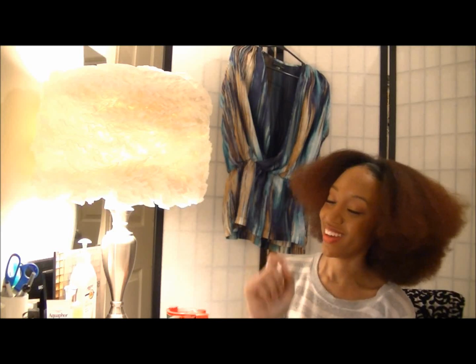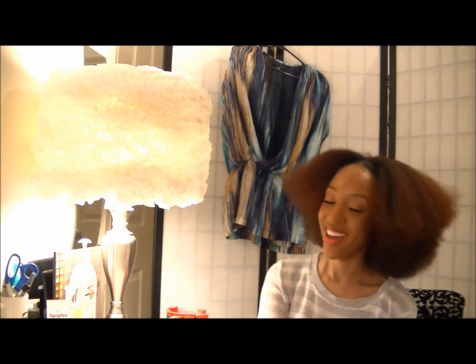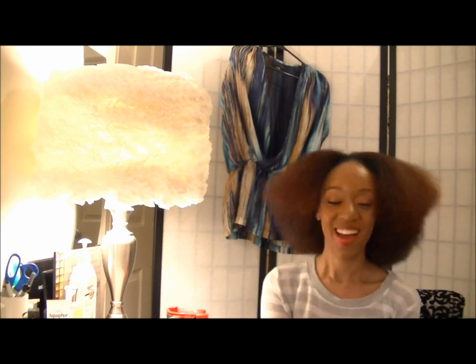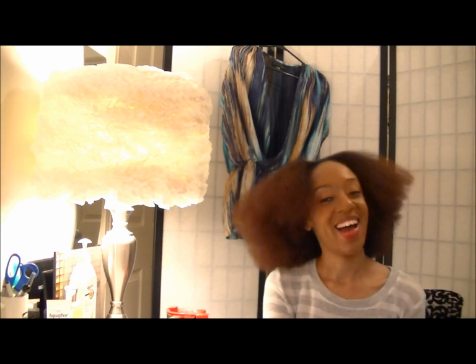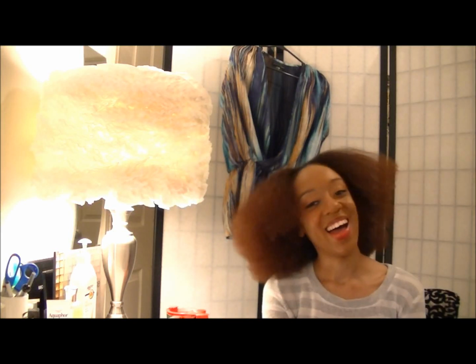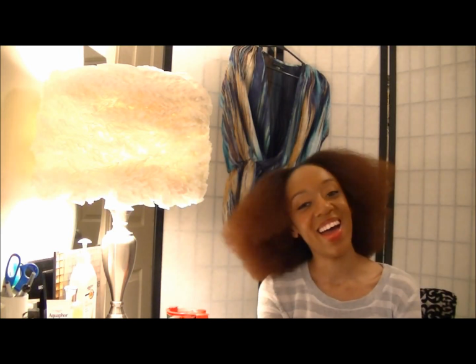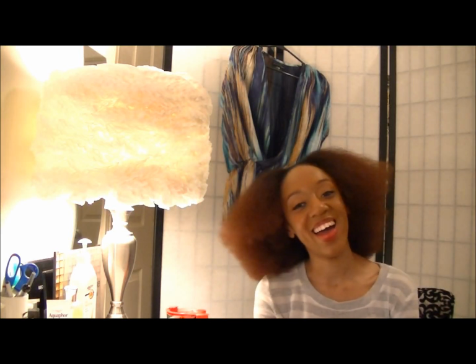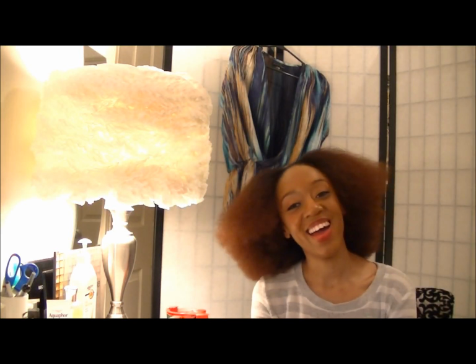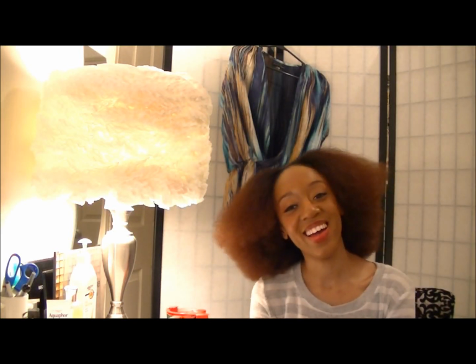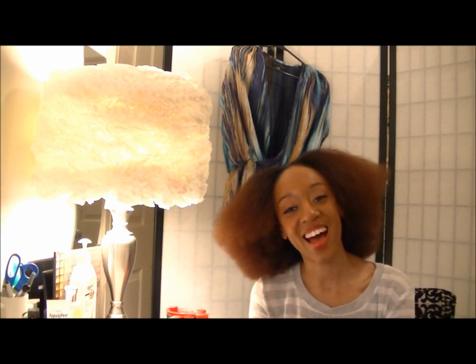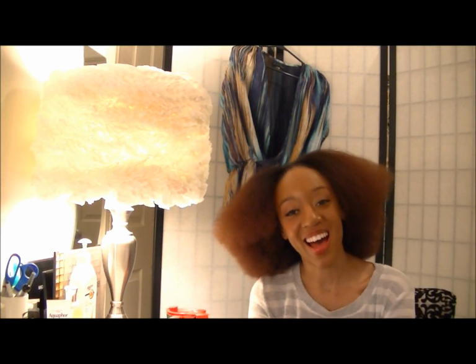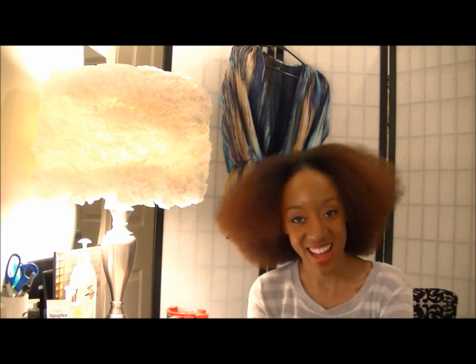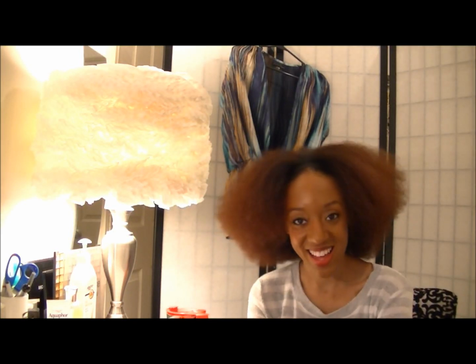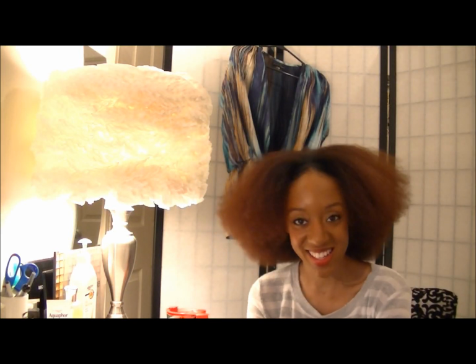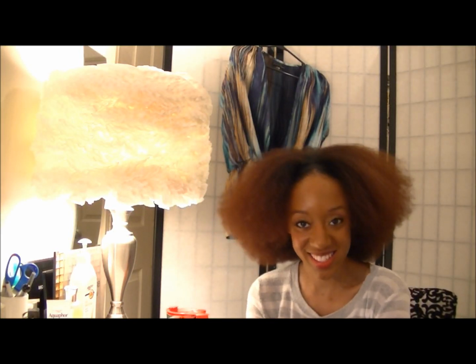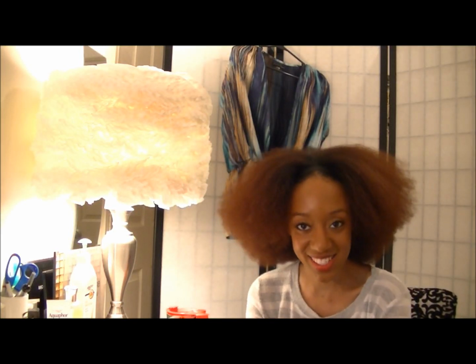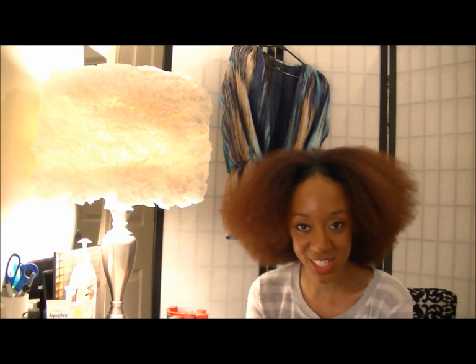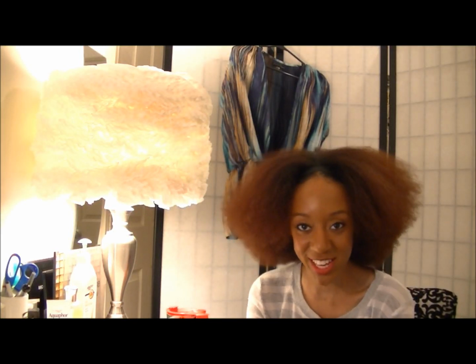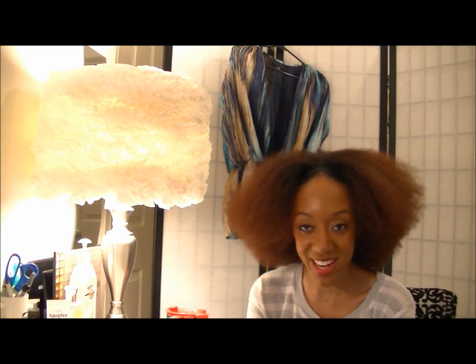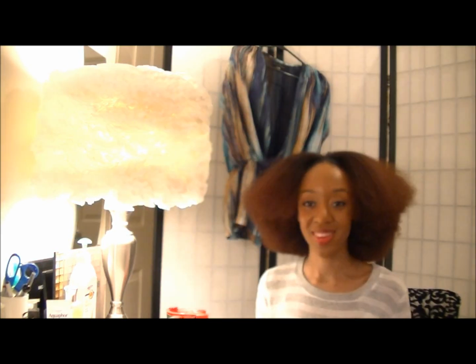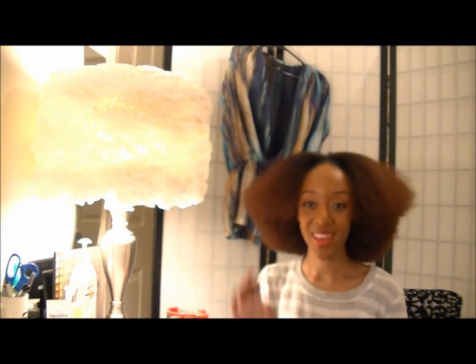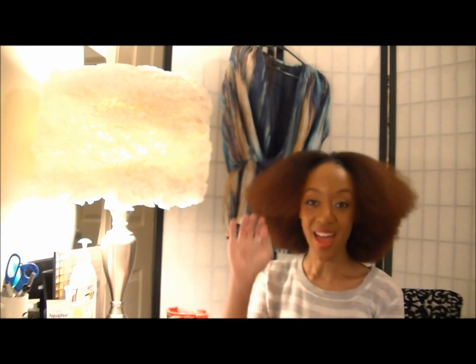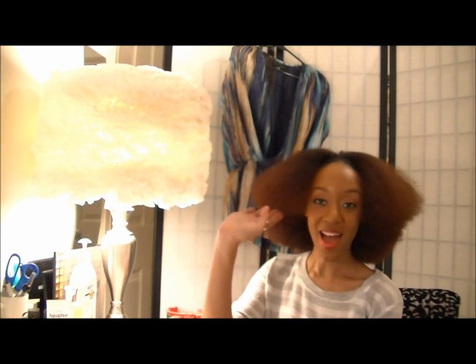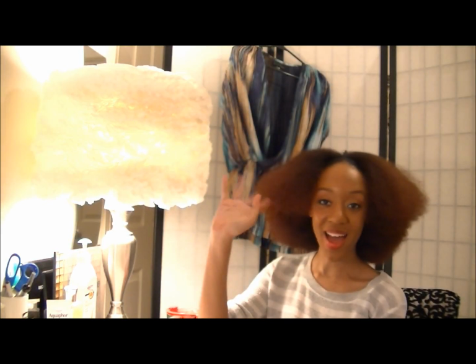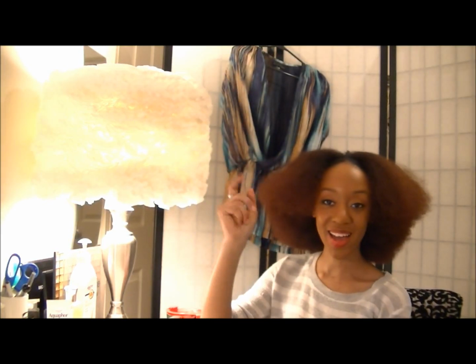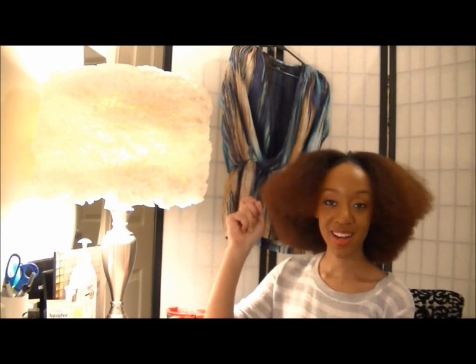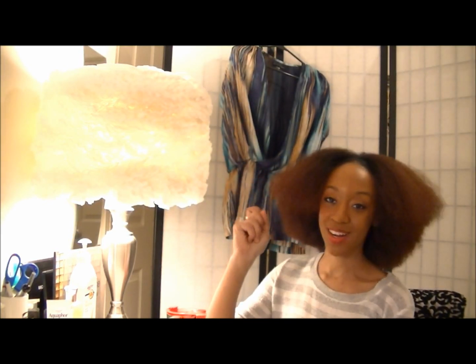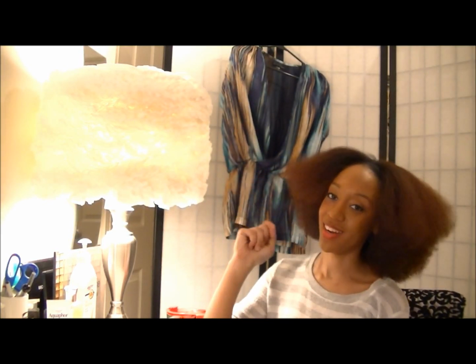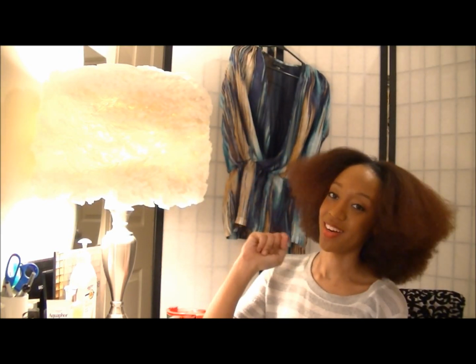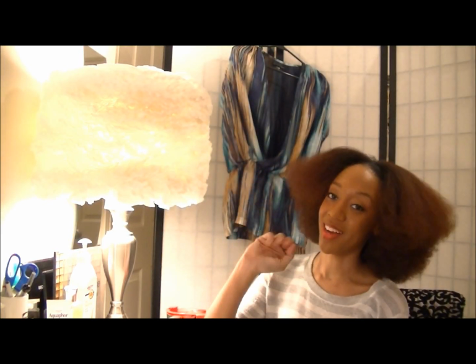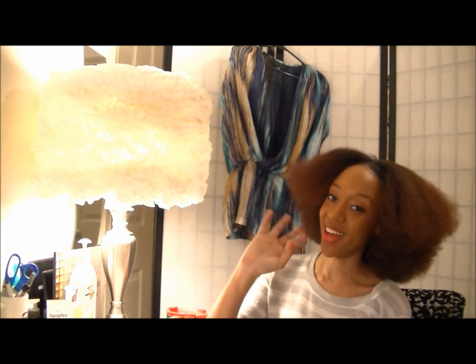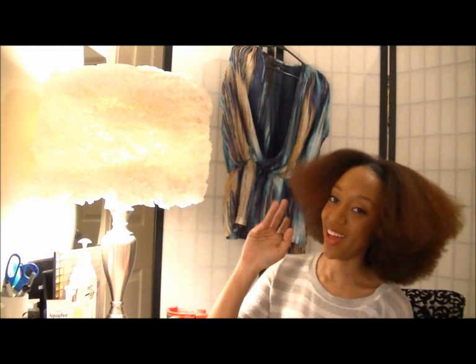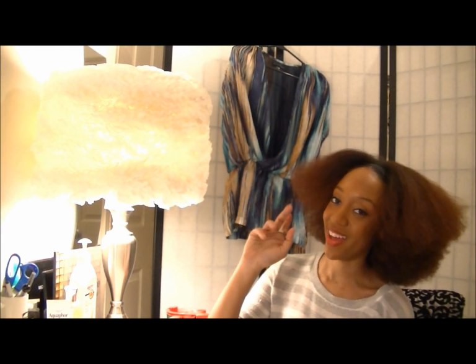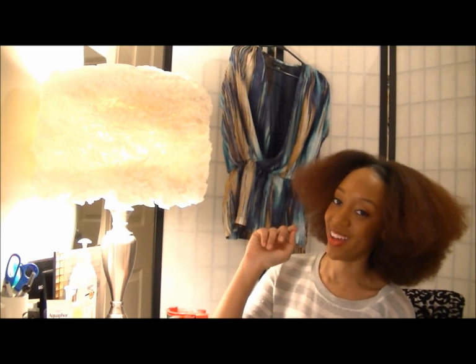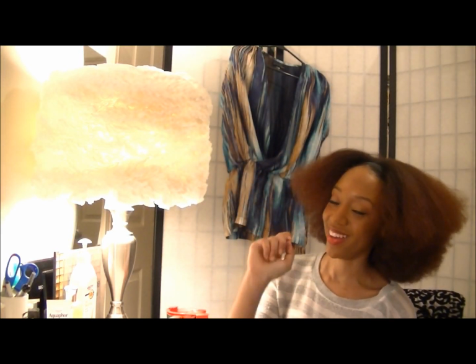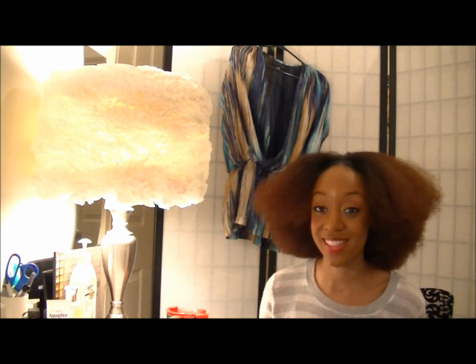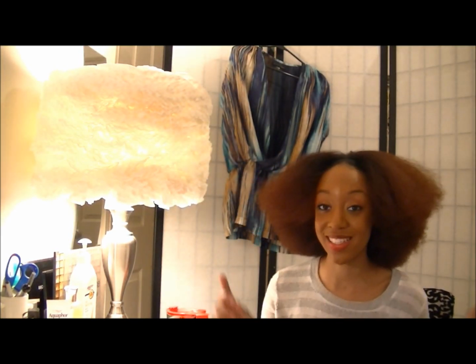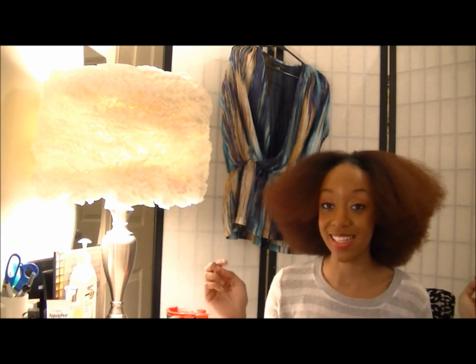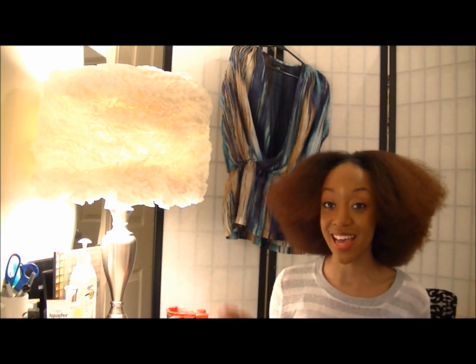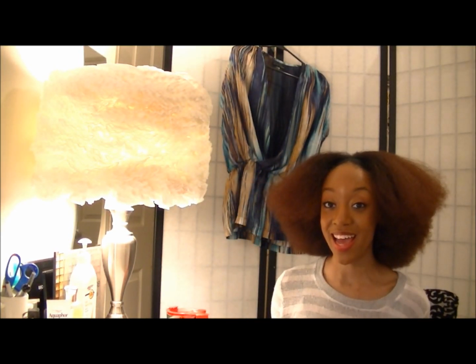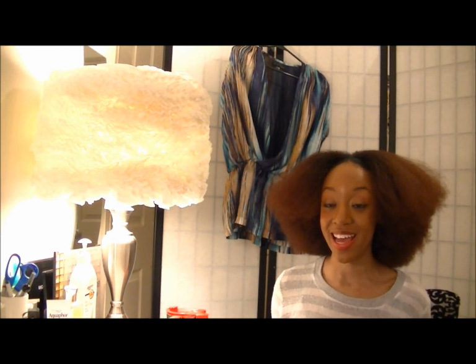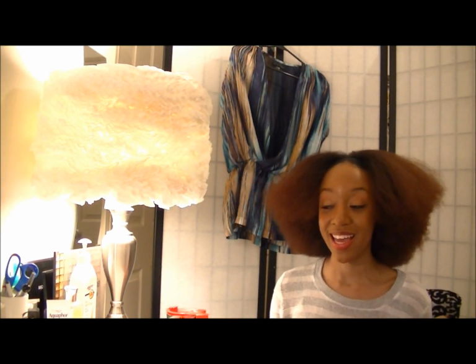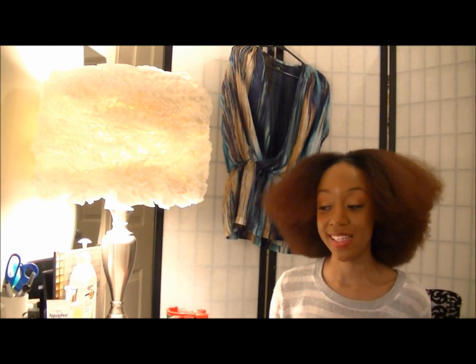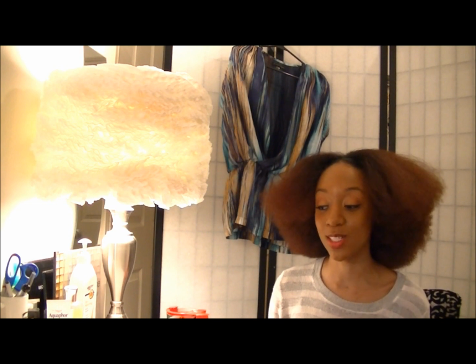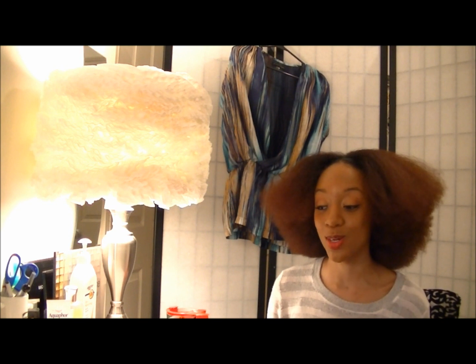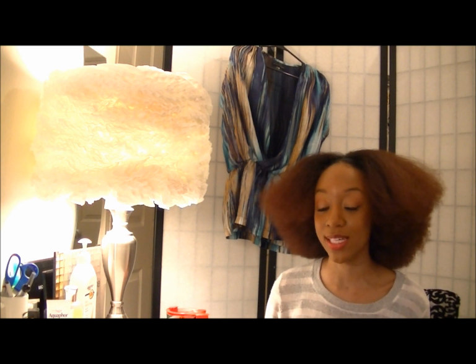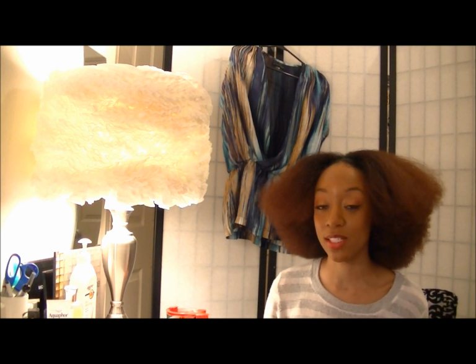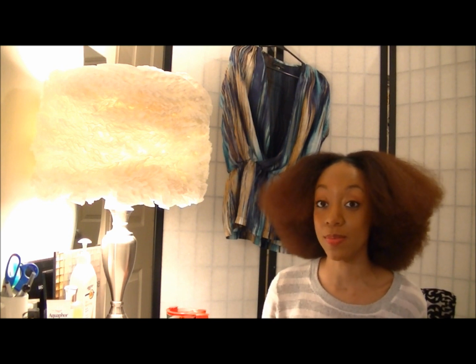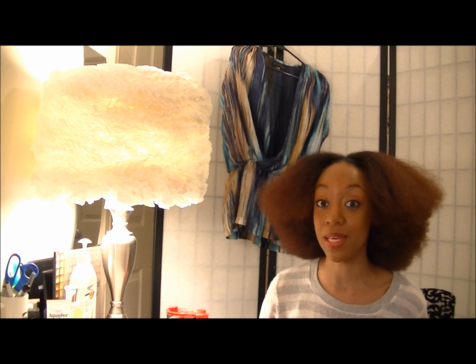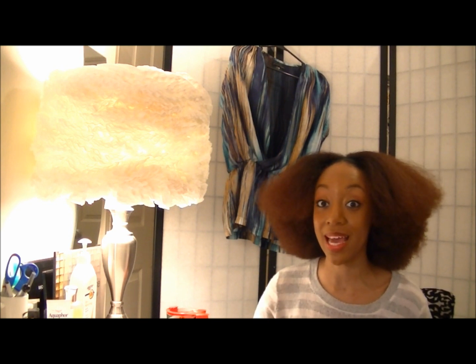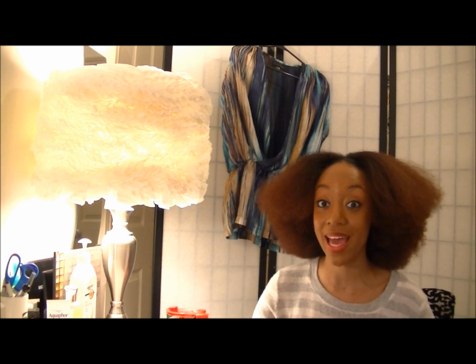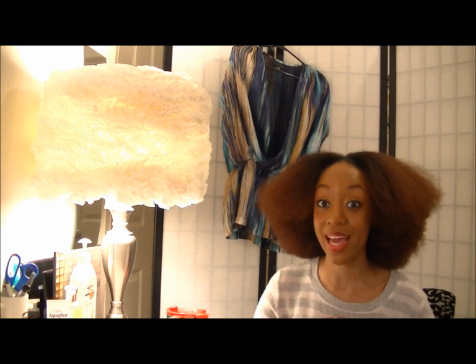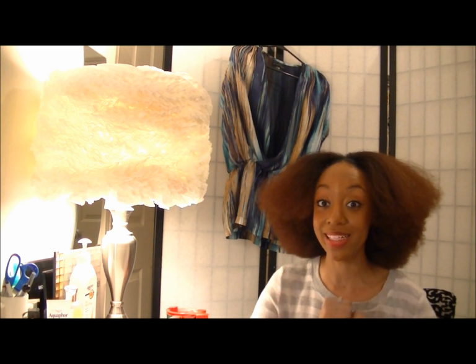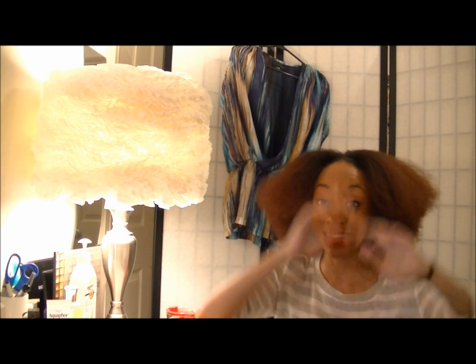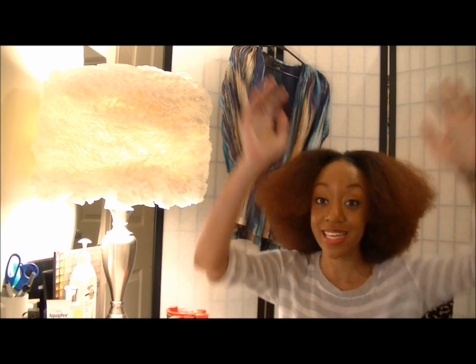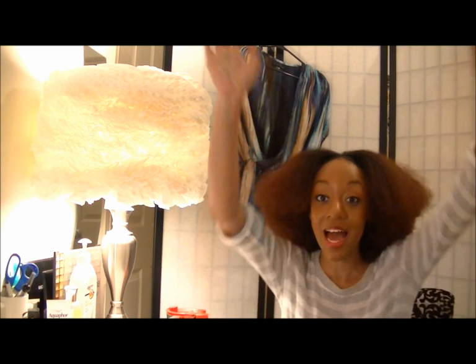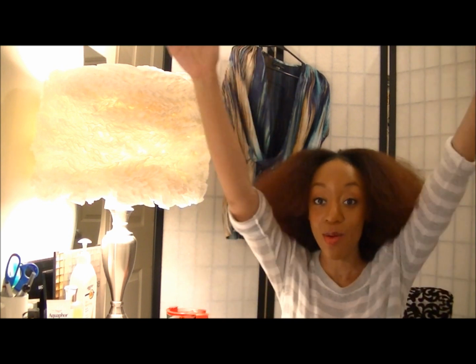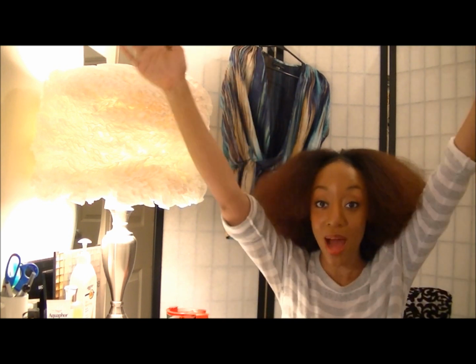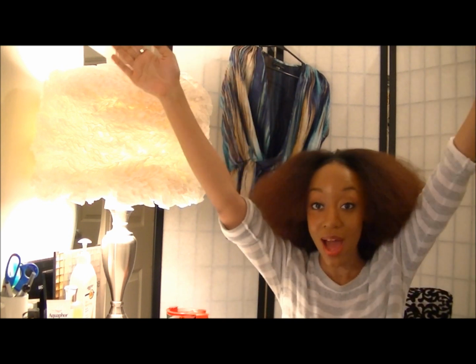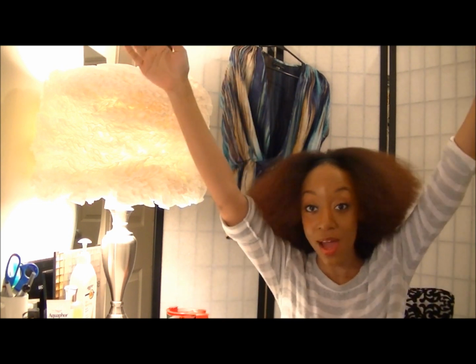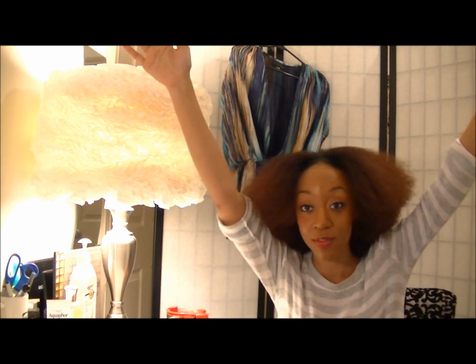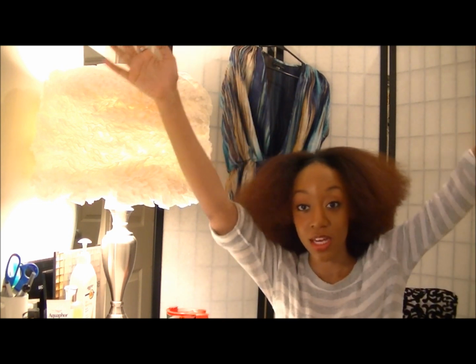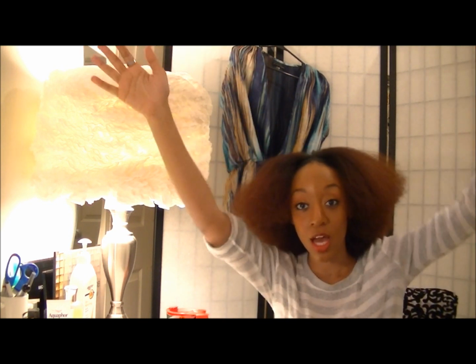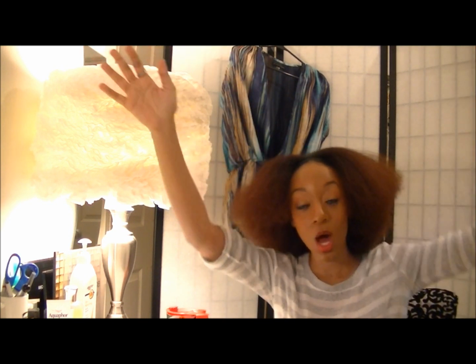Hey guys, it's Shayna. Hey girl, hey. Today is going to be a DIY video.